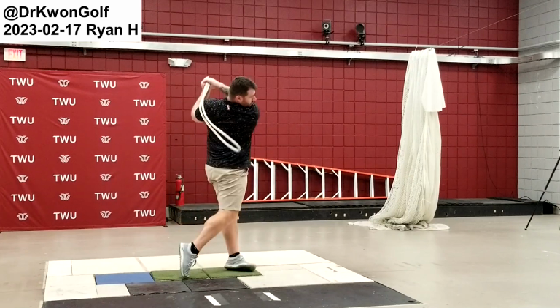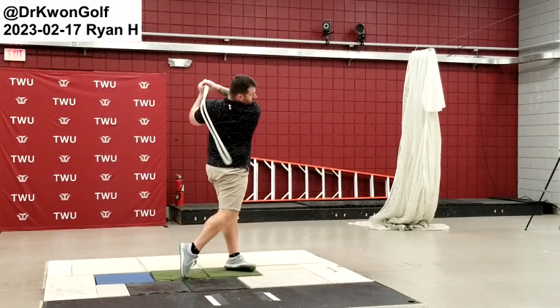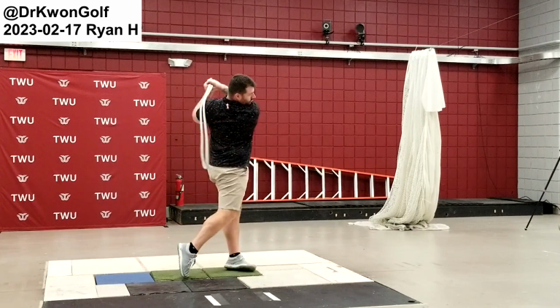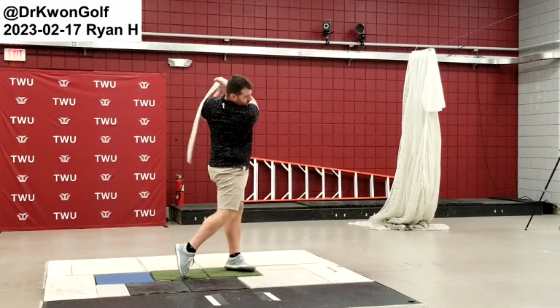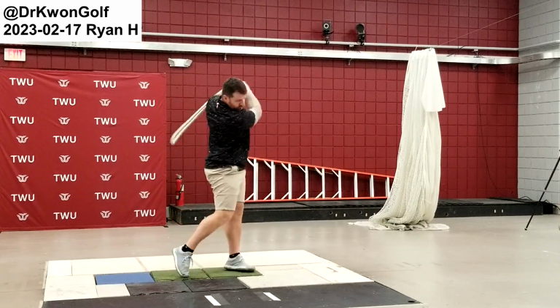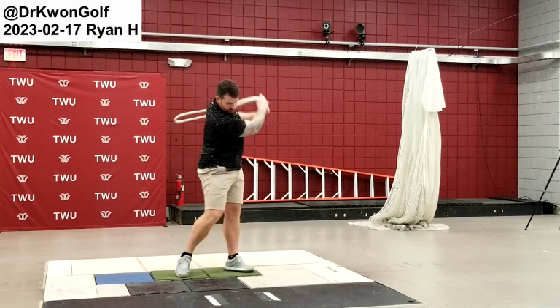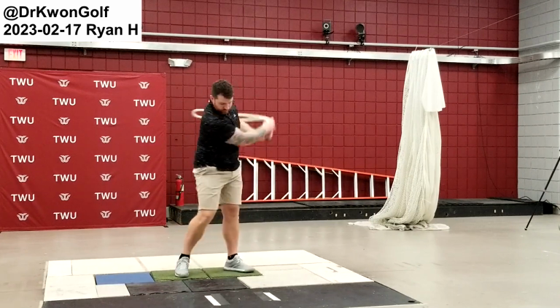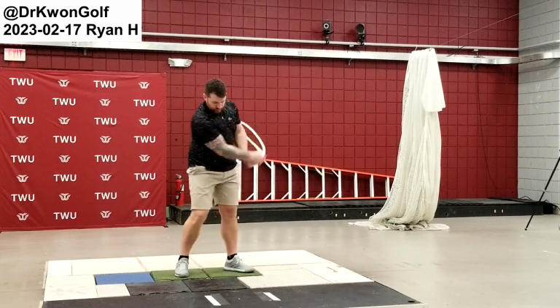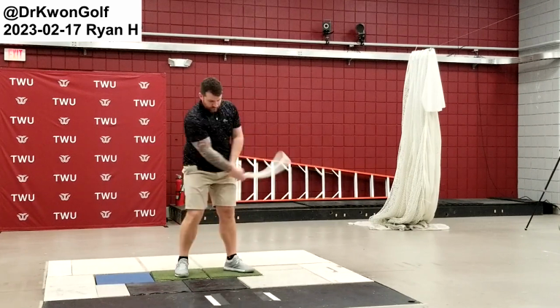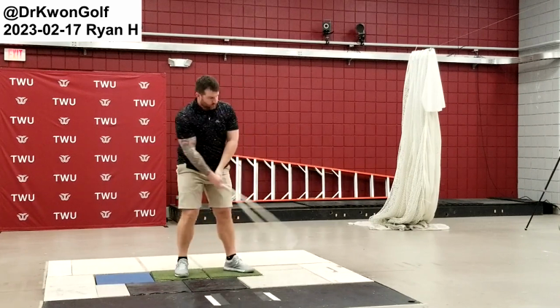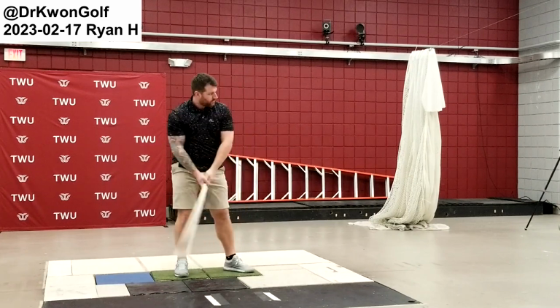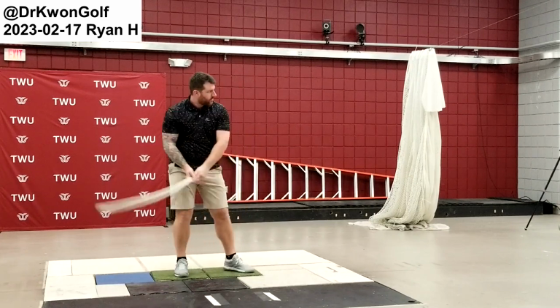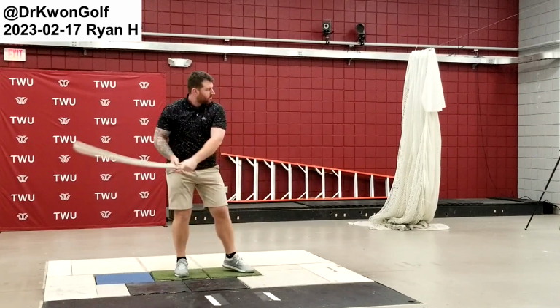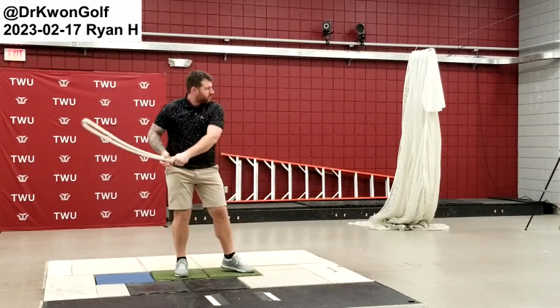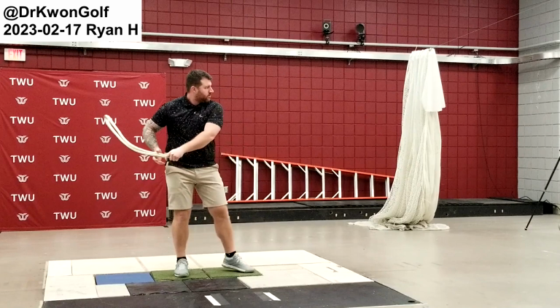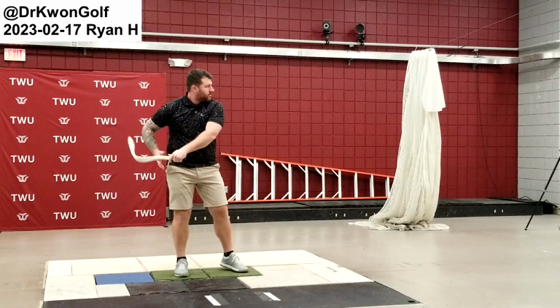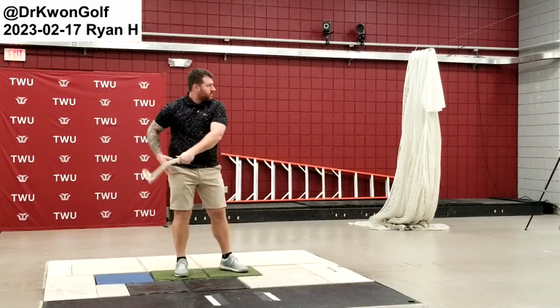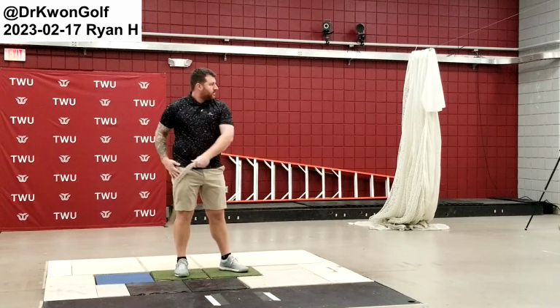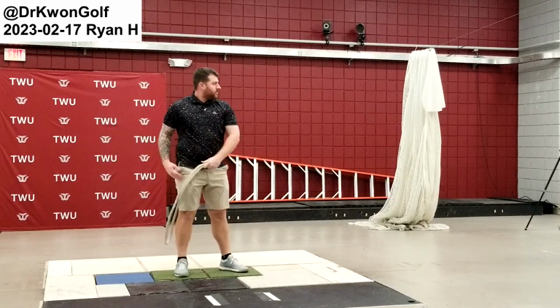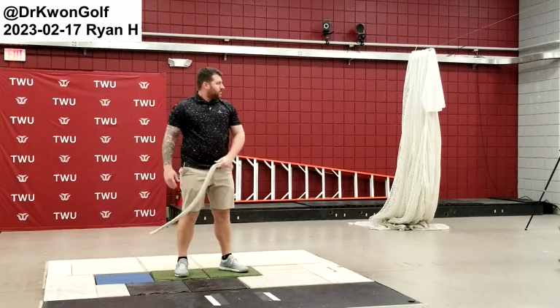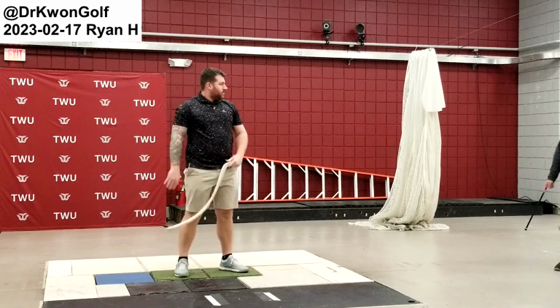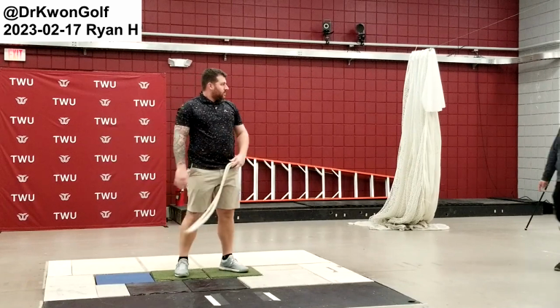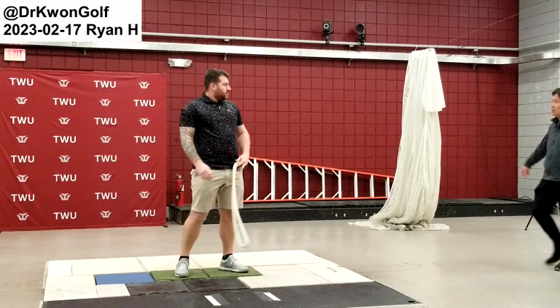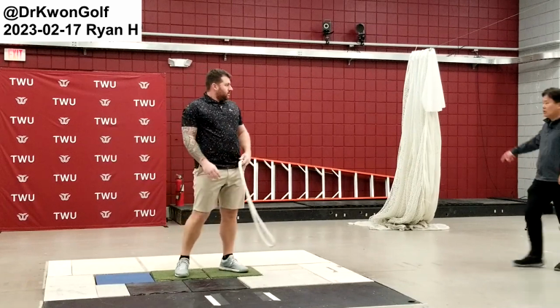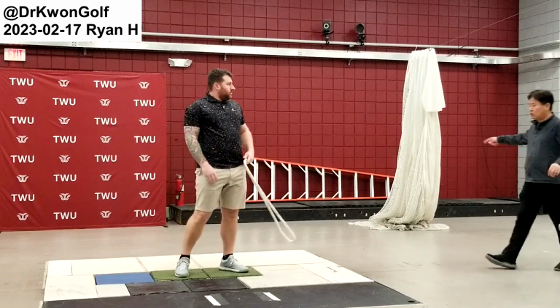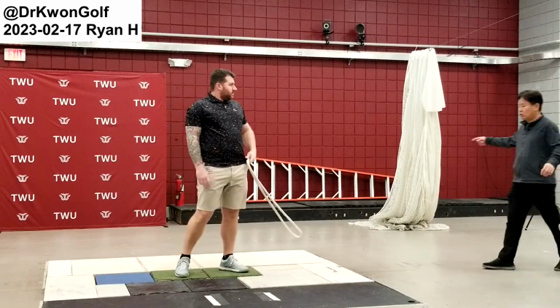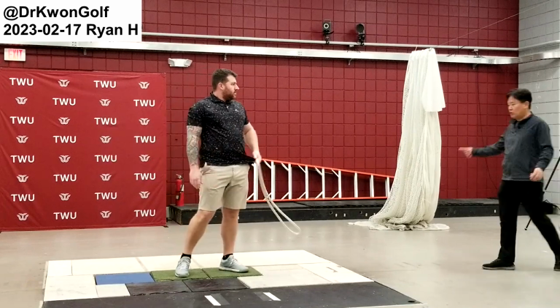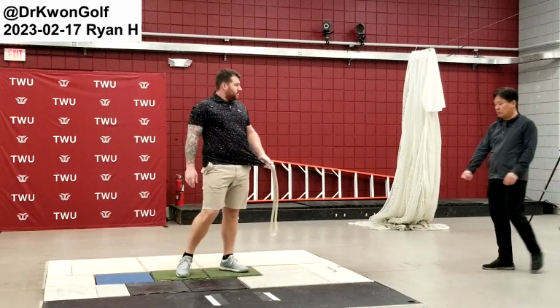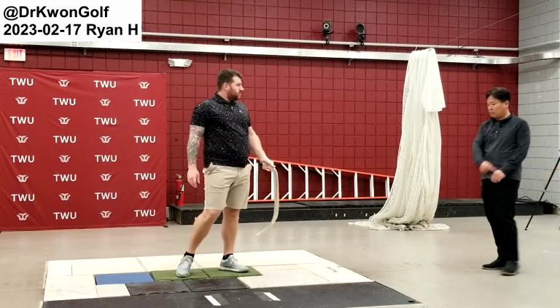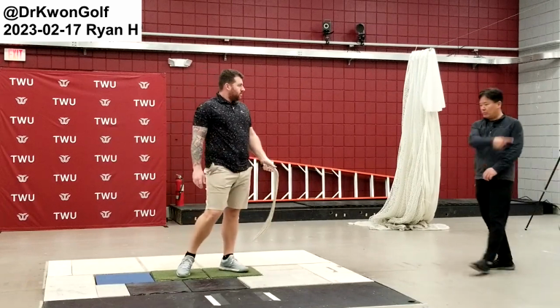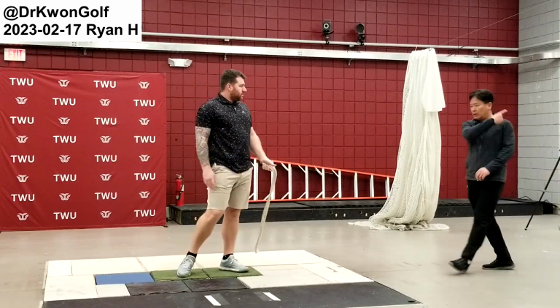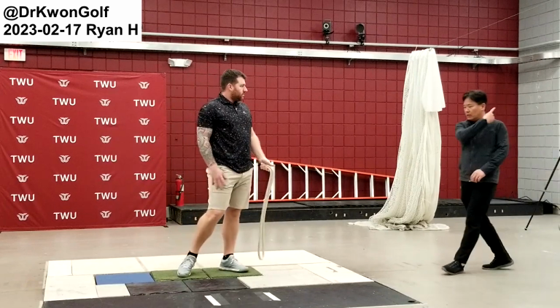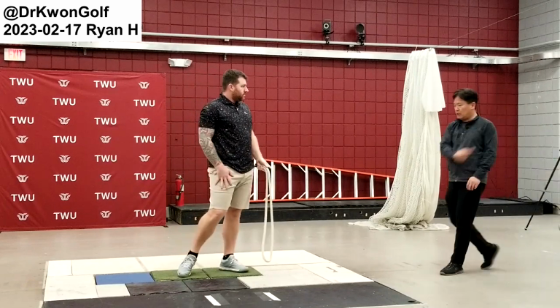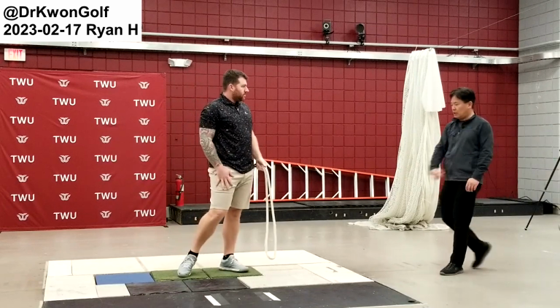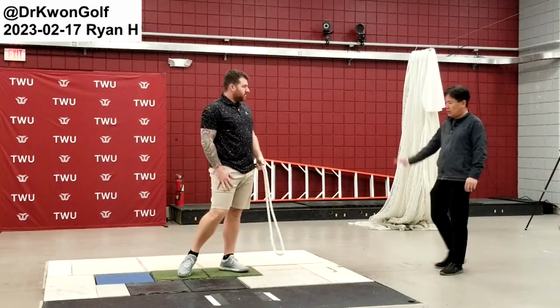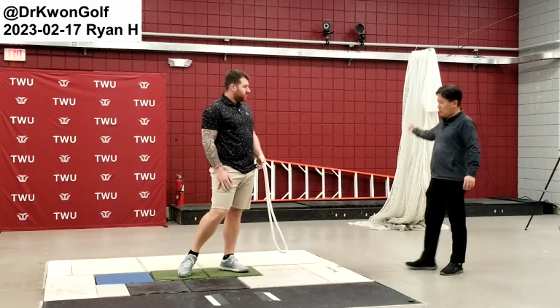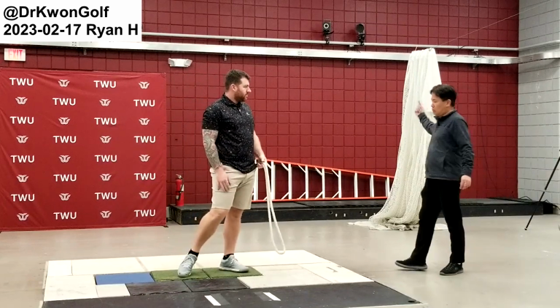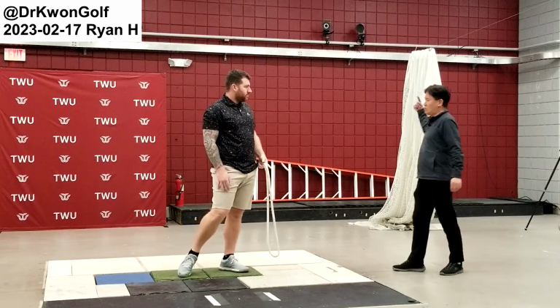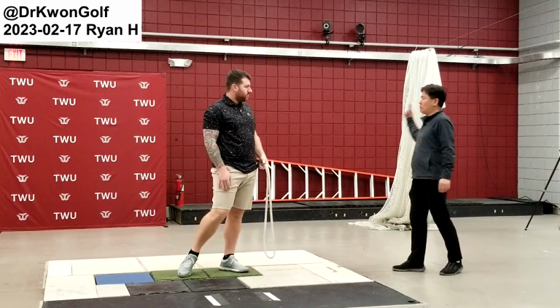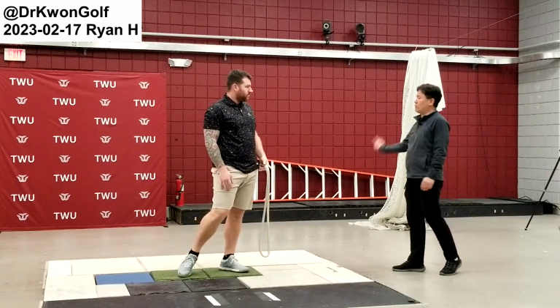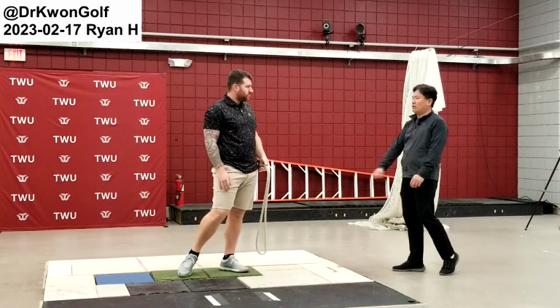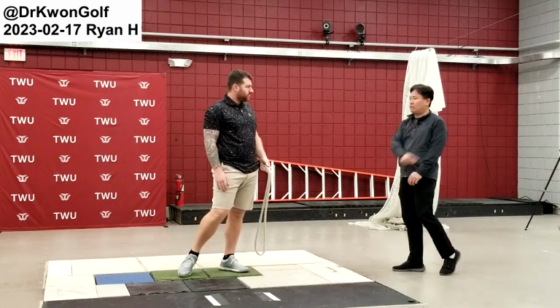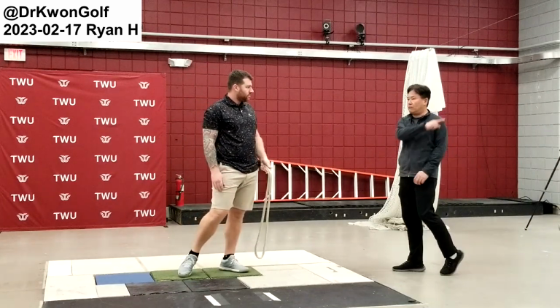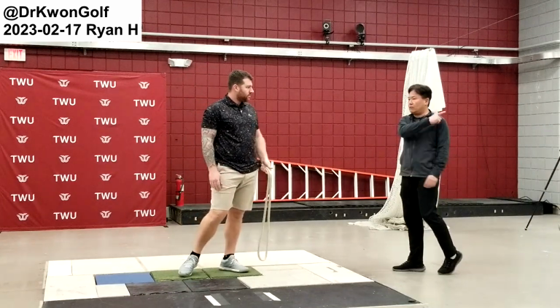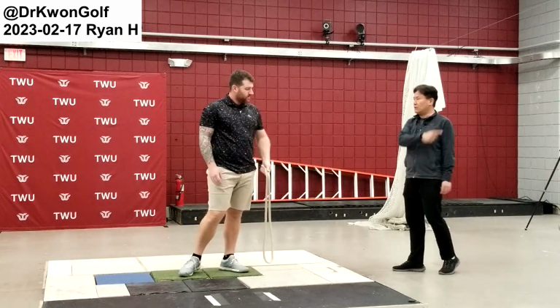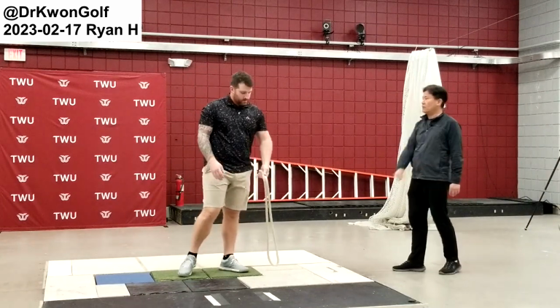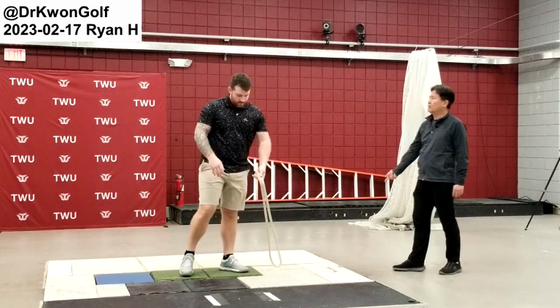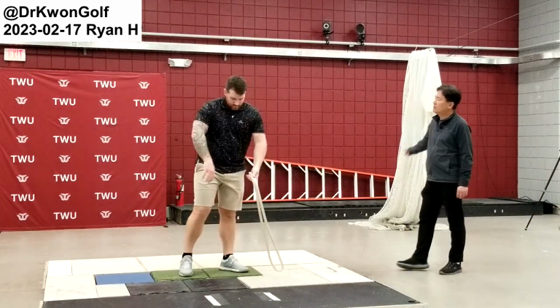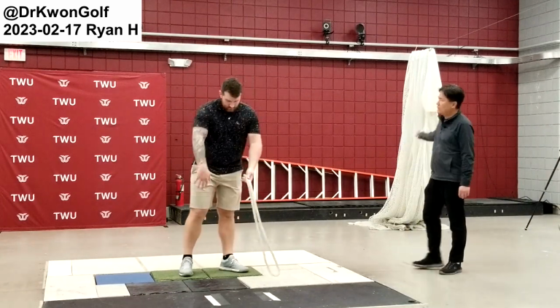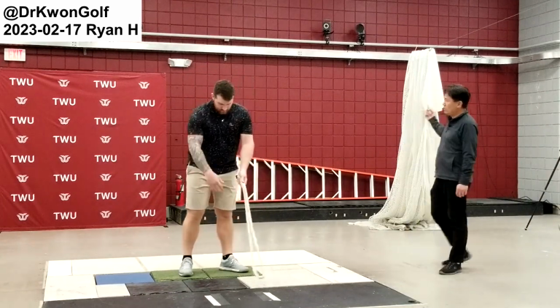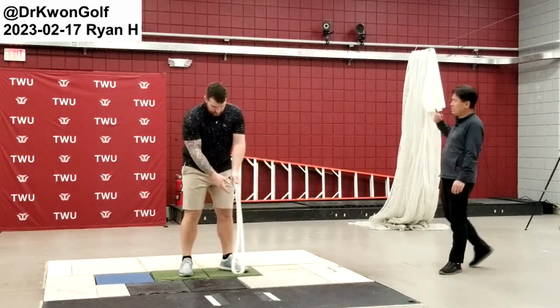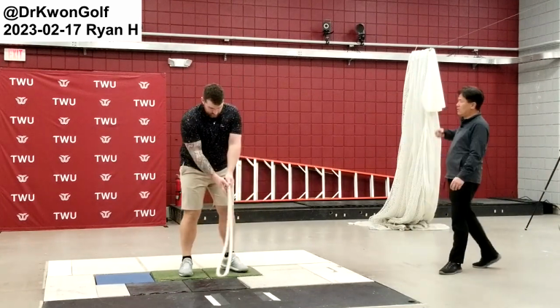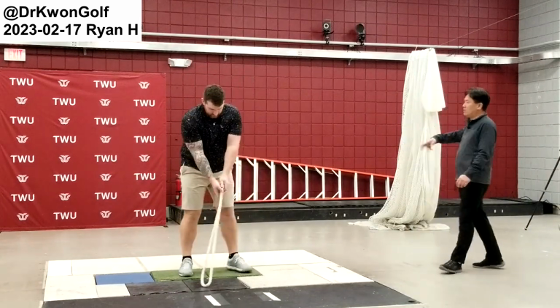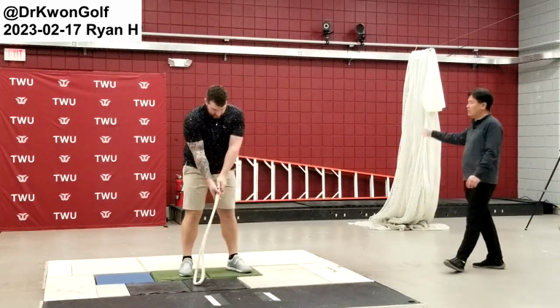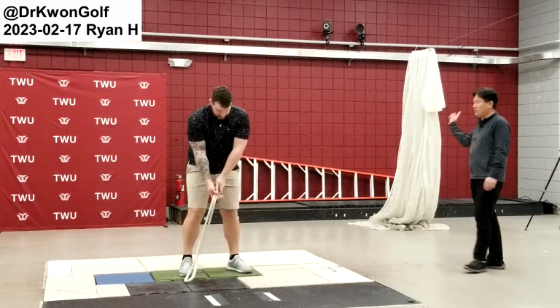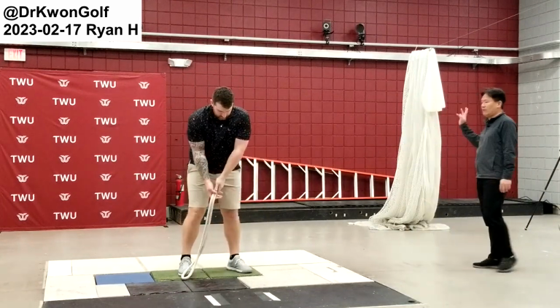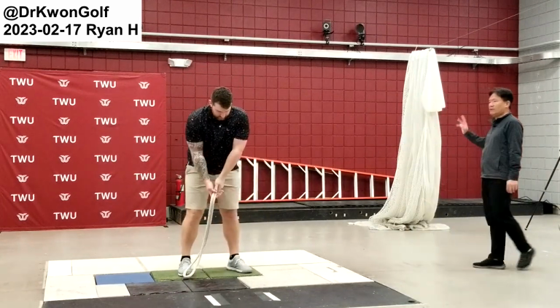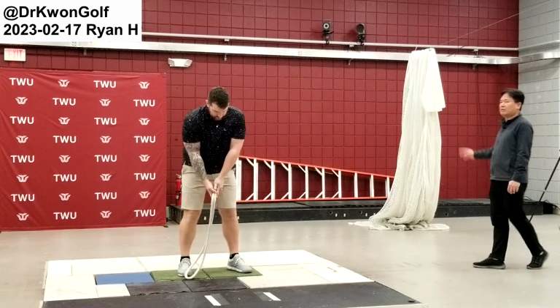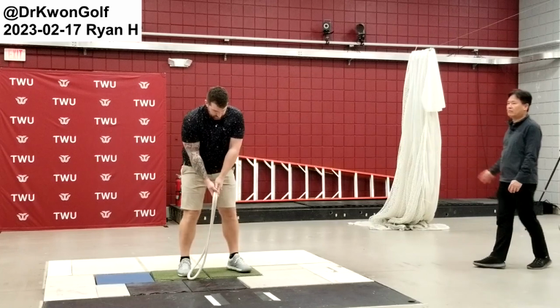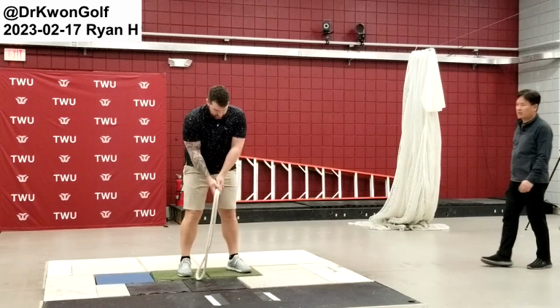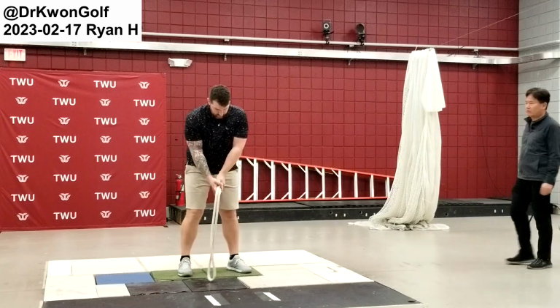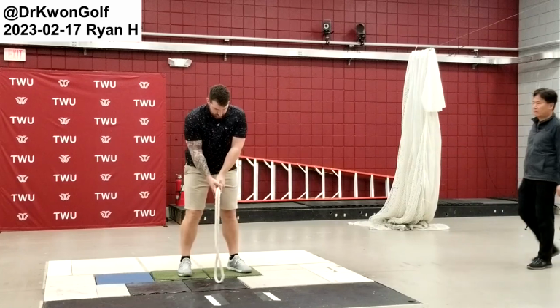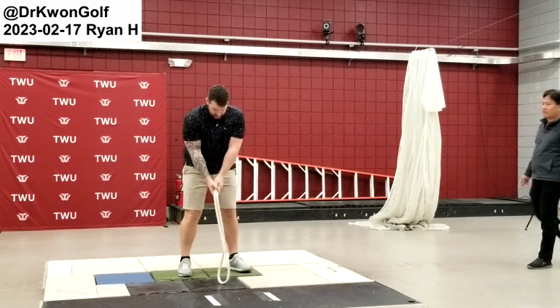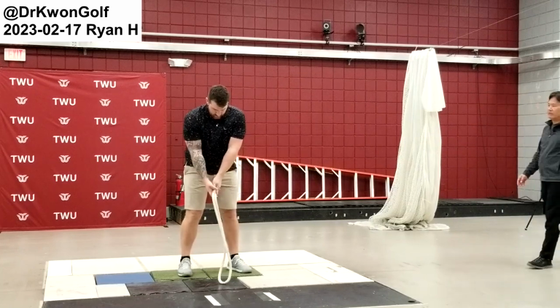So instead of swinging hard in the downswing, try to make a continuous swing back and forth, with a bit faster backswing.